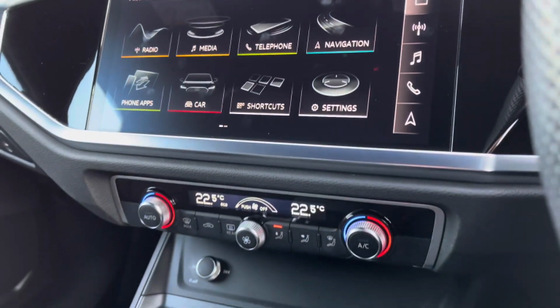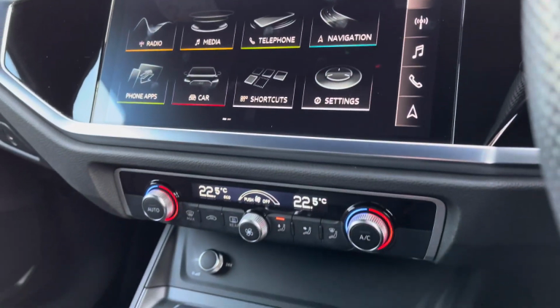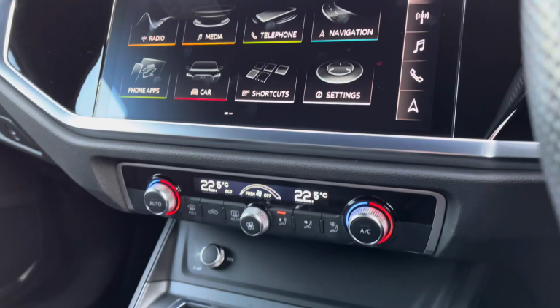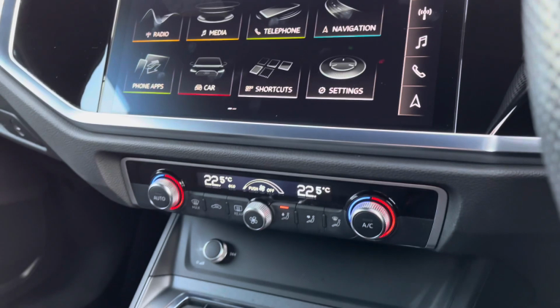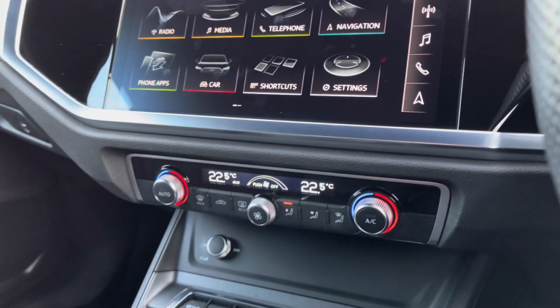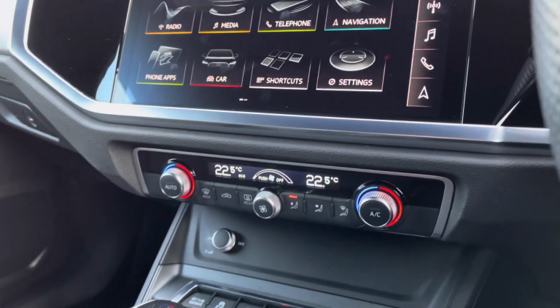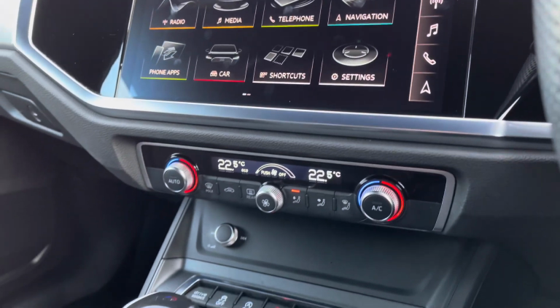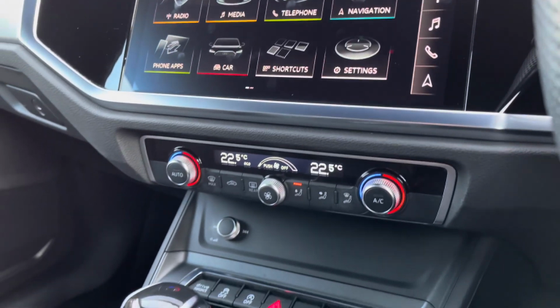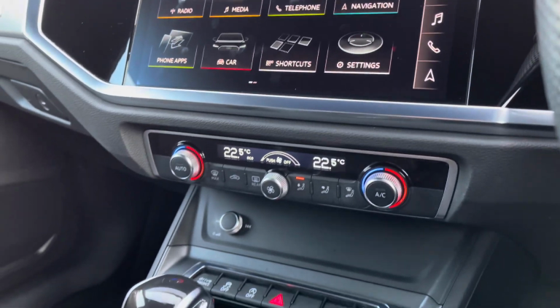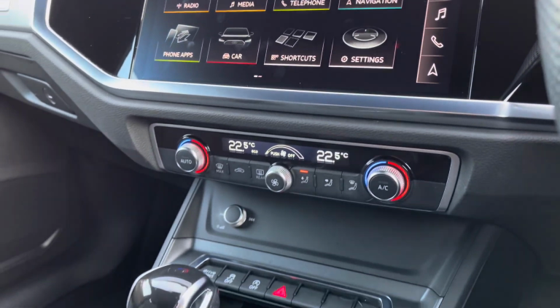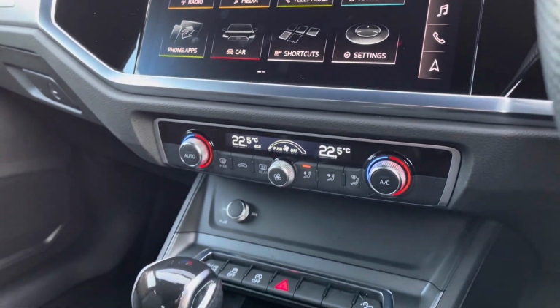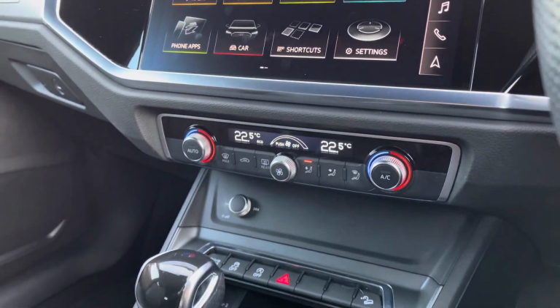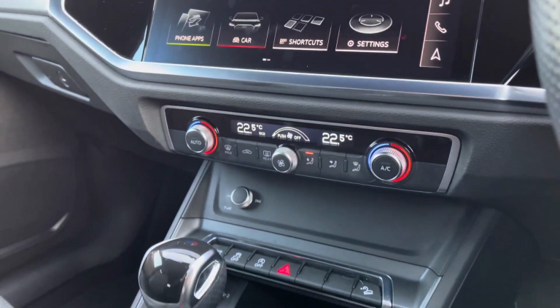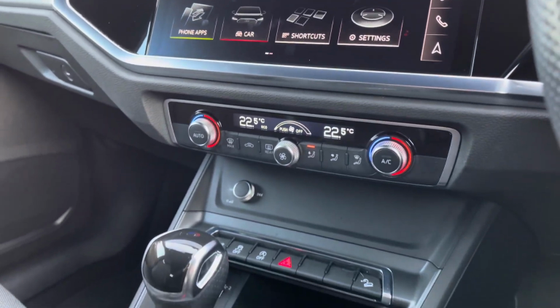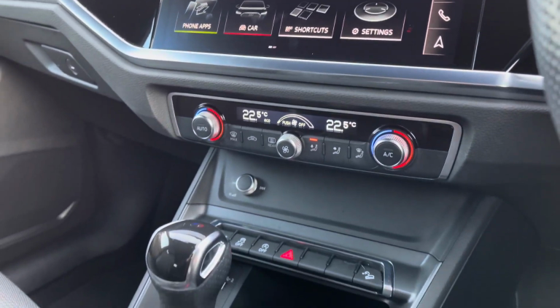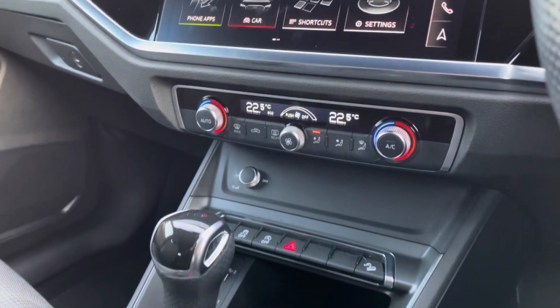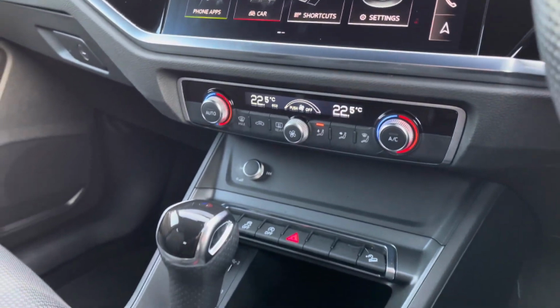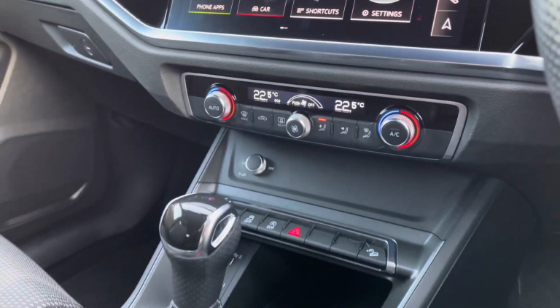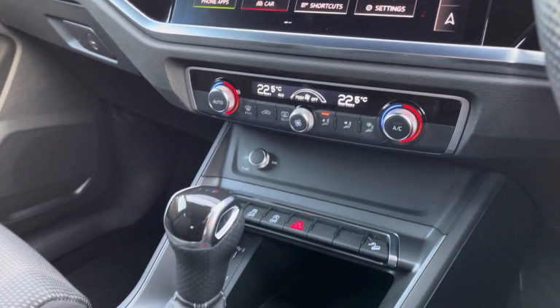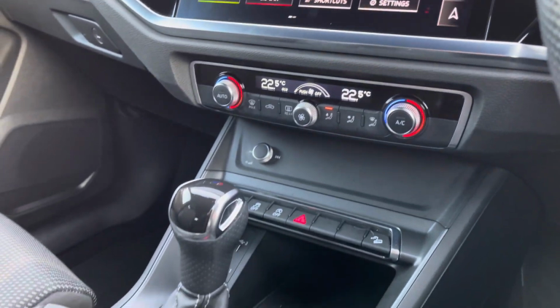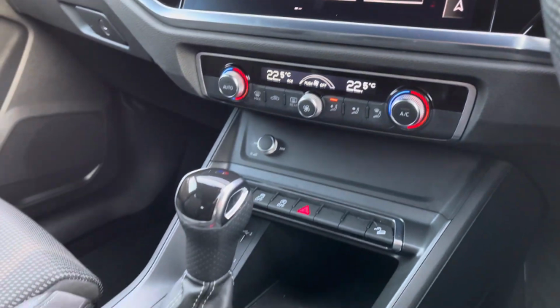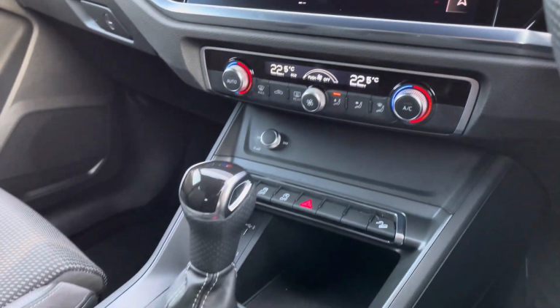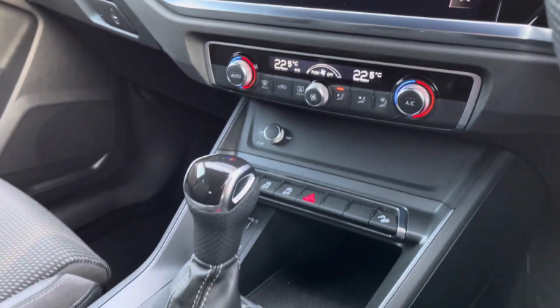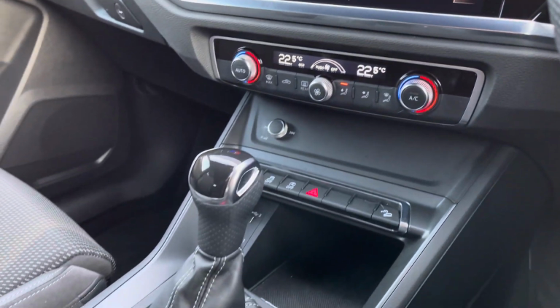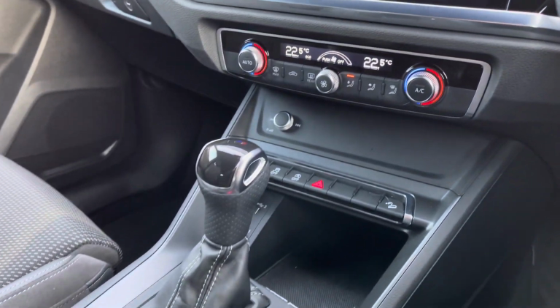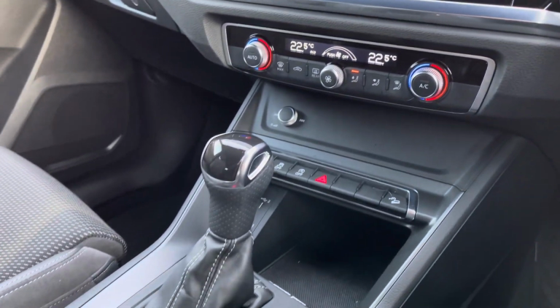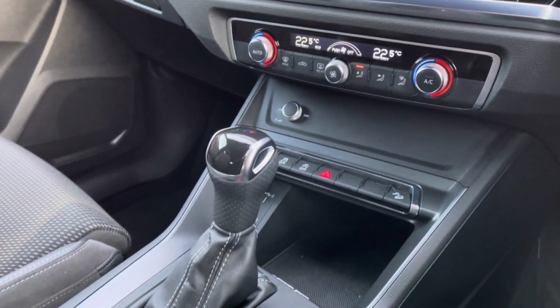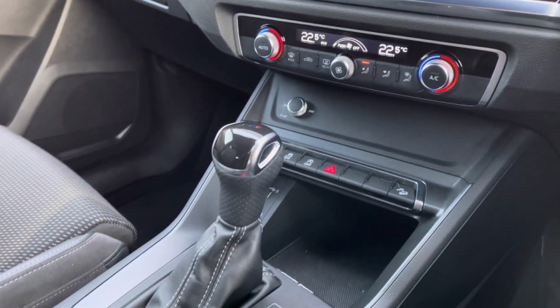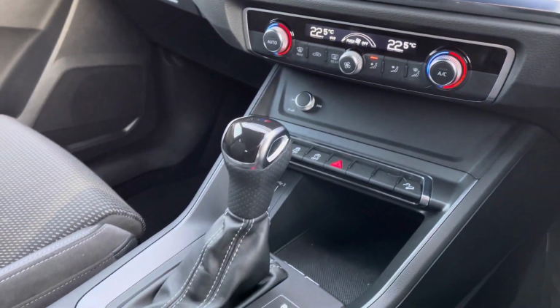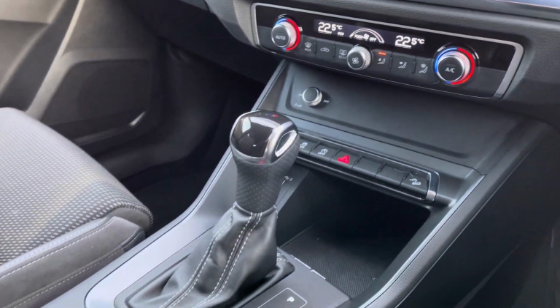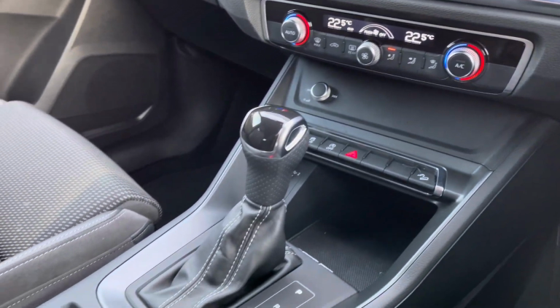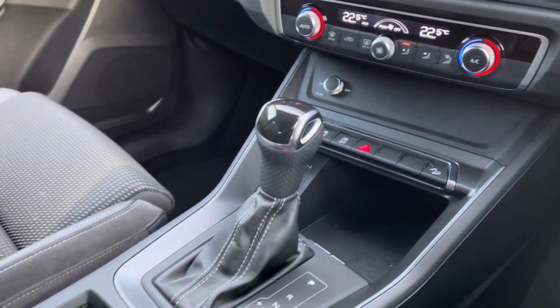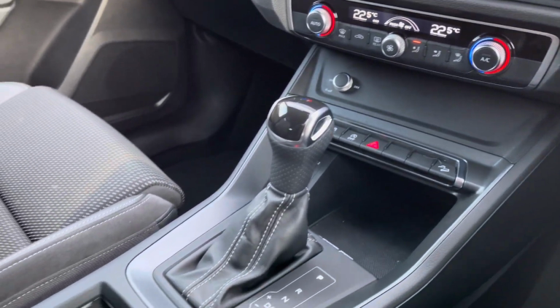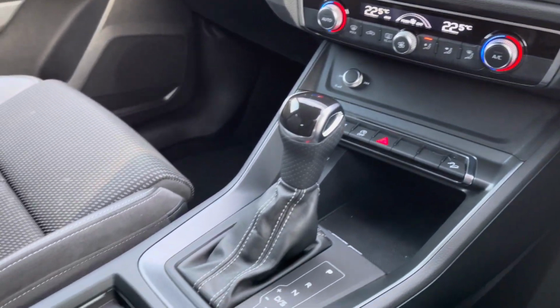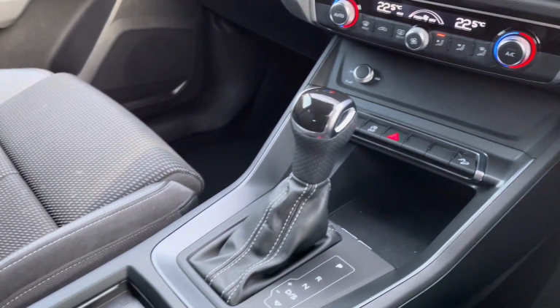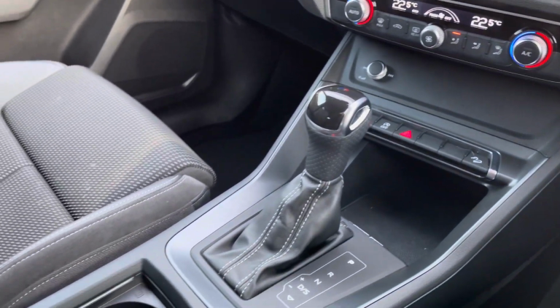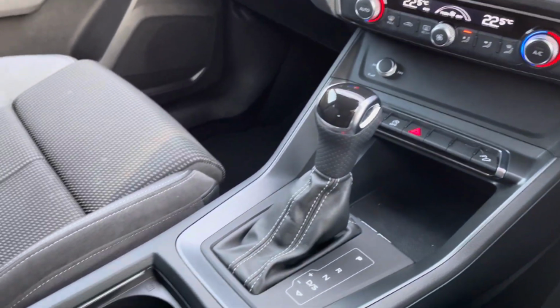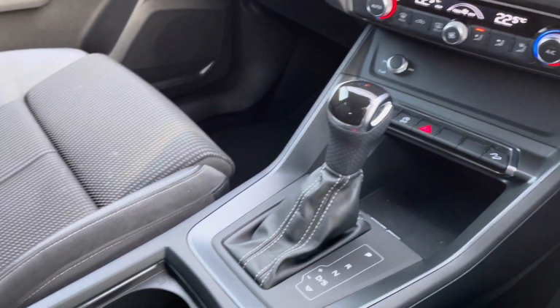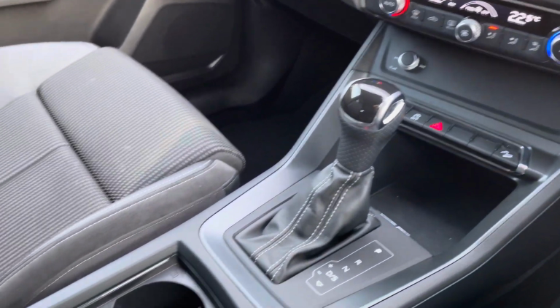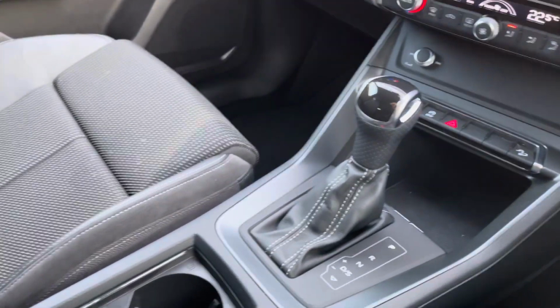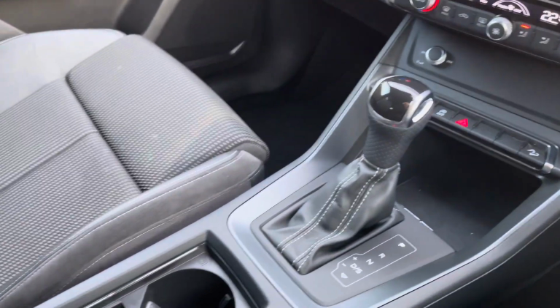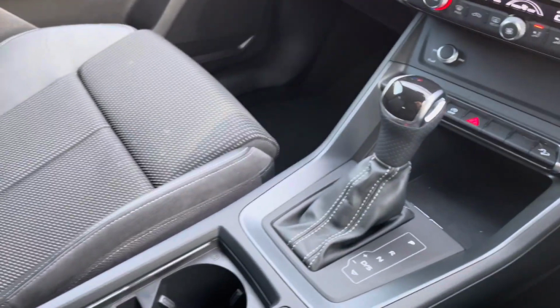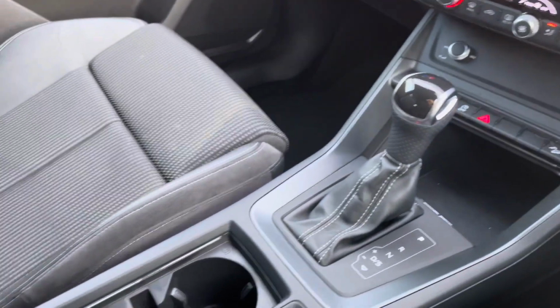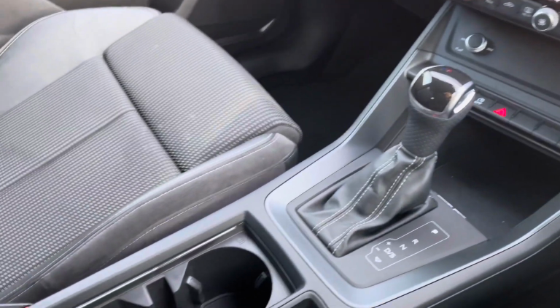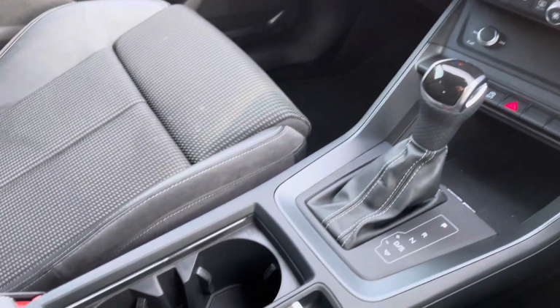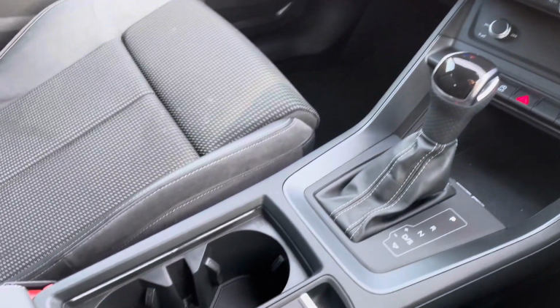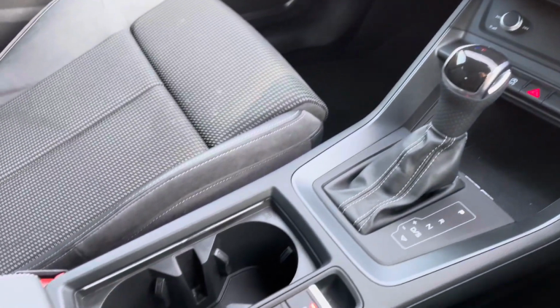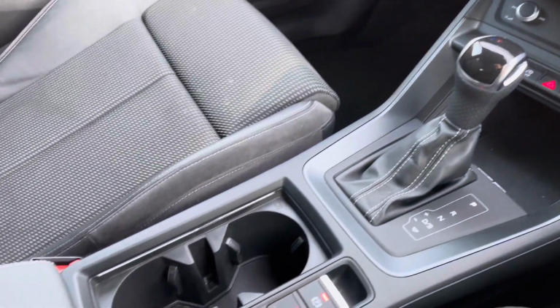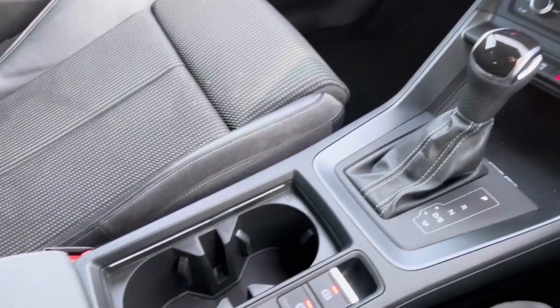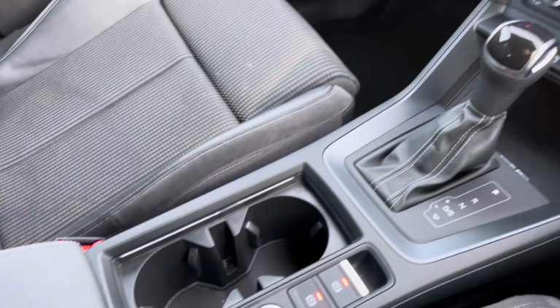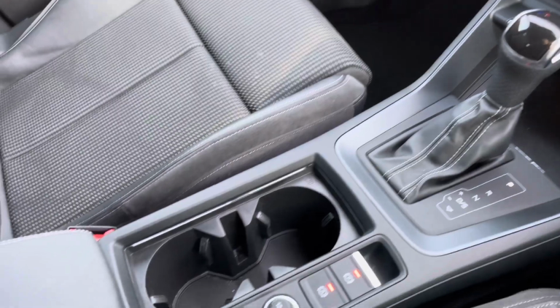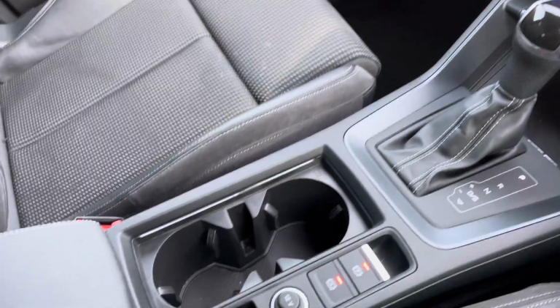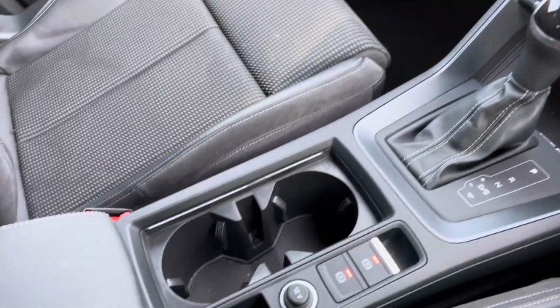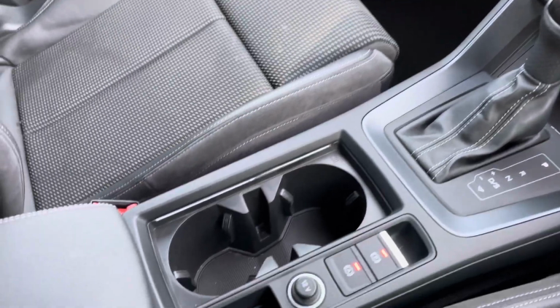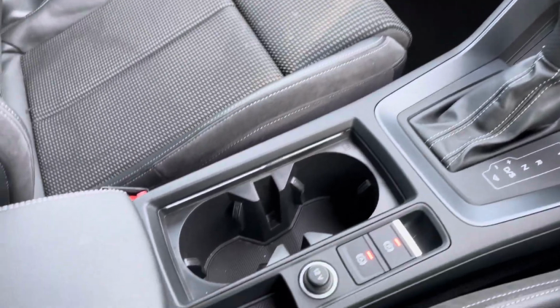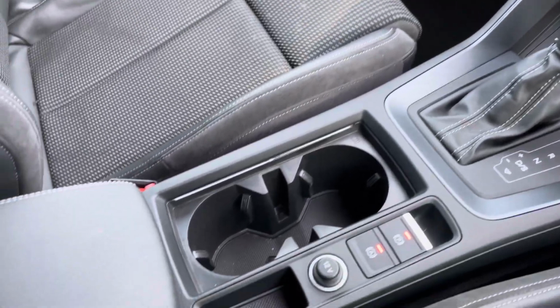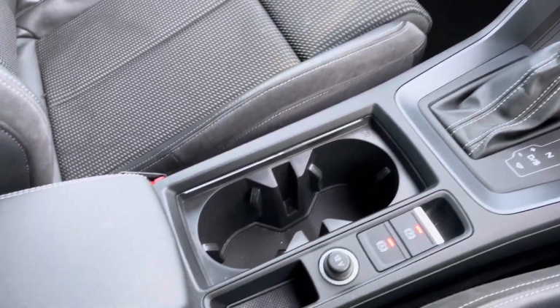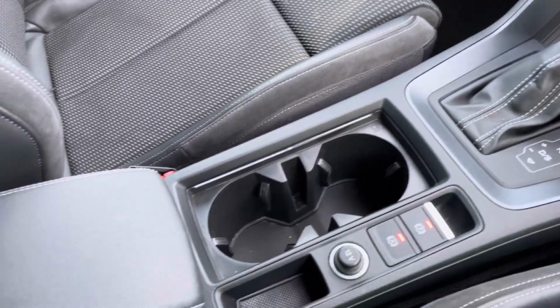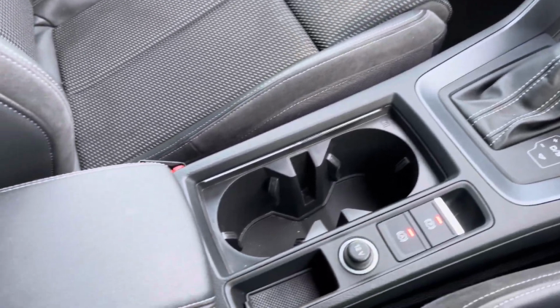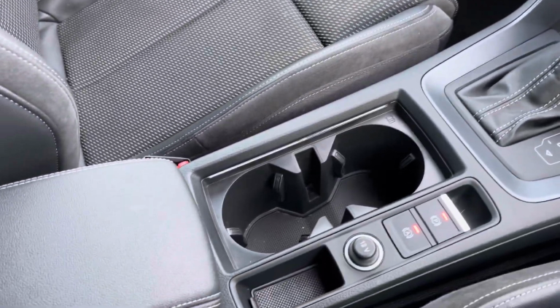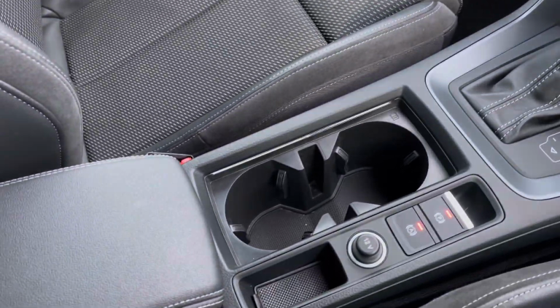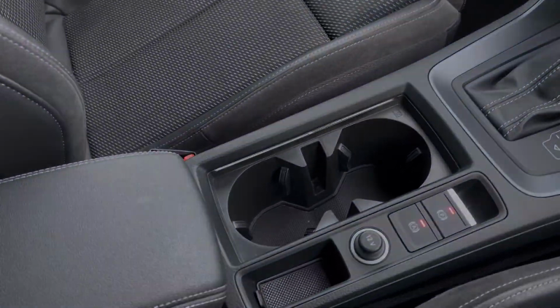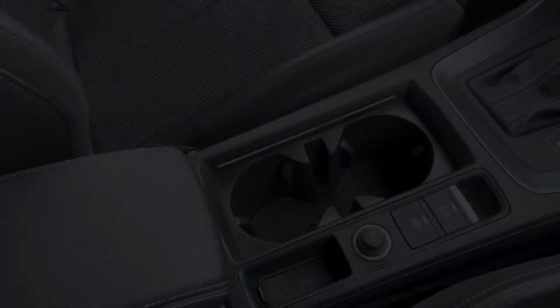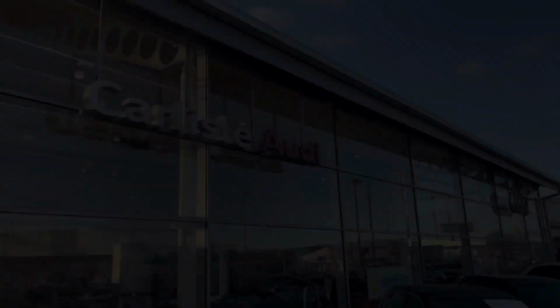Moving down, you've got dual zone climate control, two USB ports, S-Tronic gearbox, and your leather centre armrest with storage underneath.